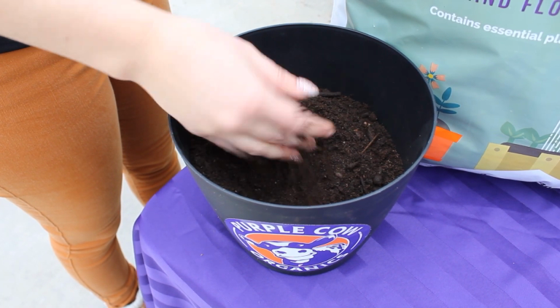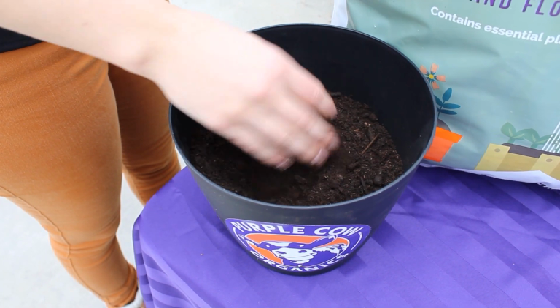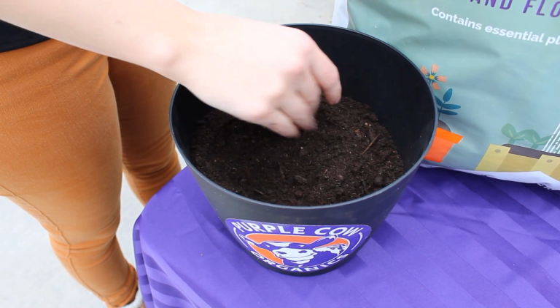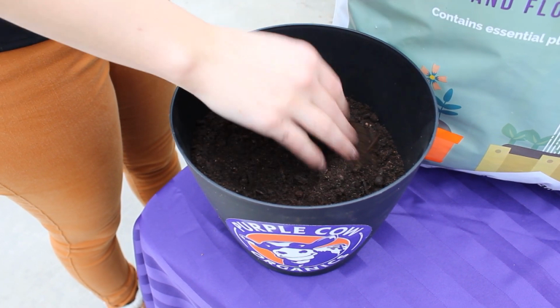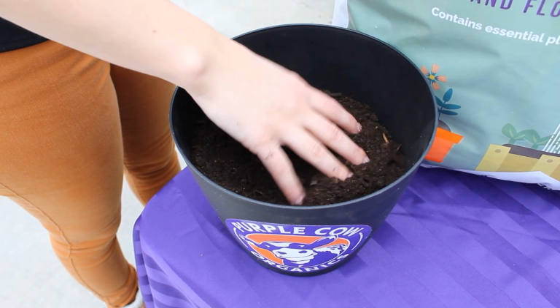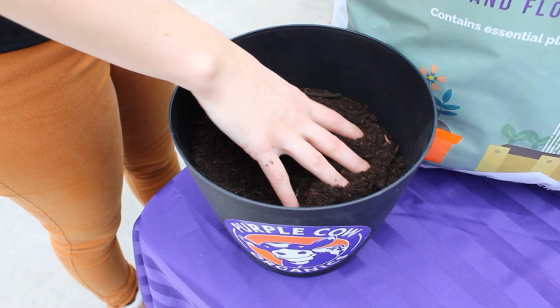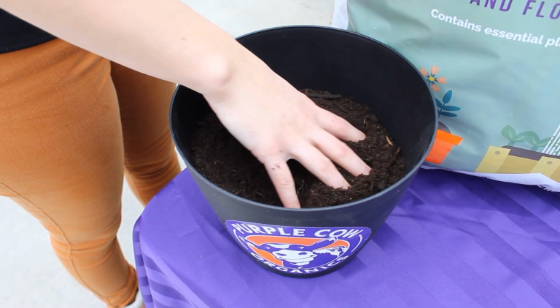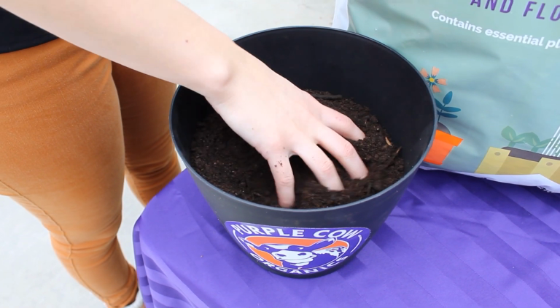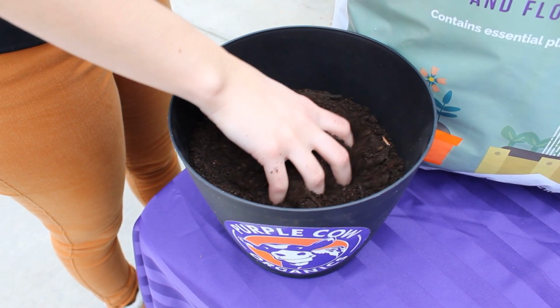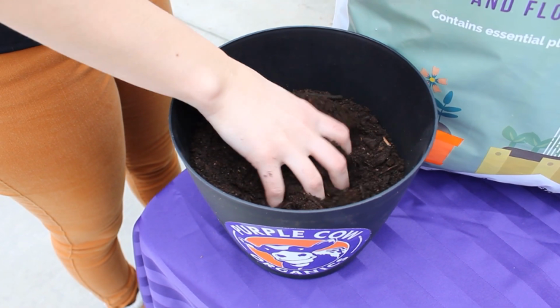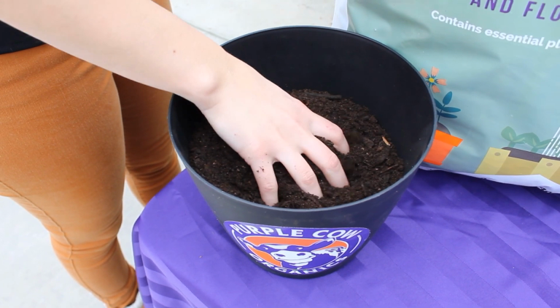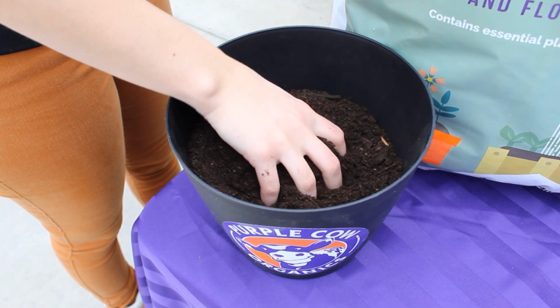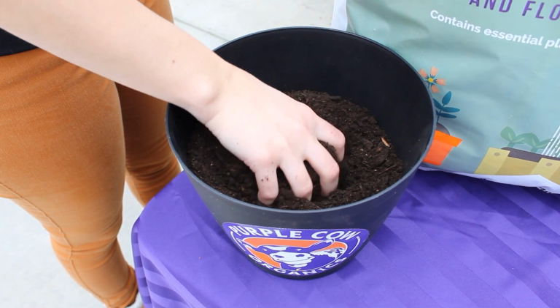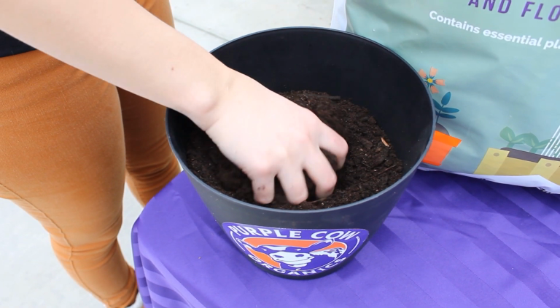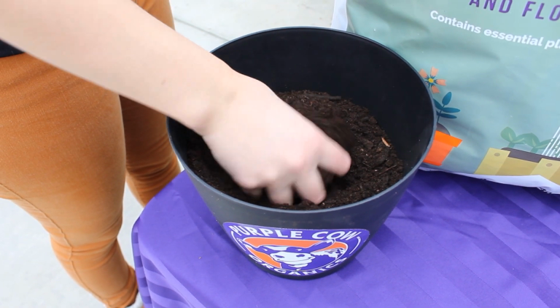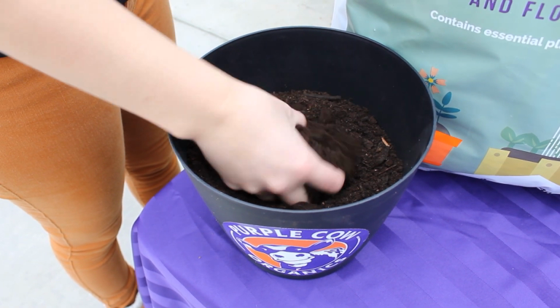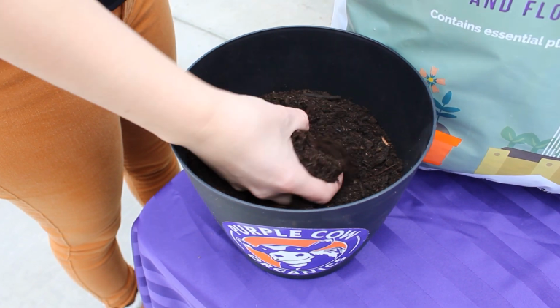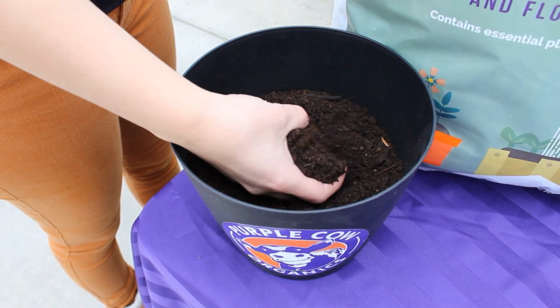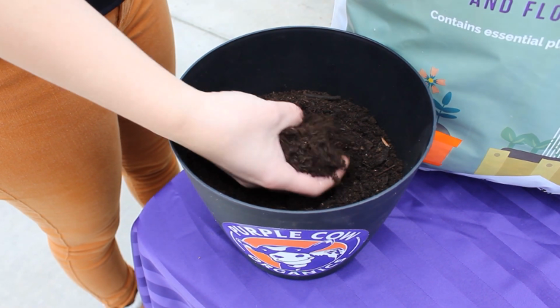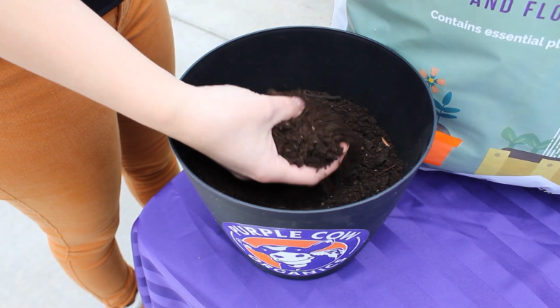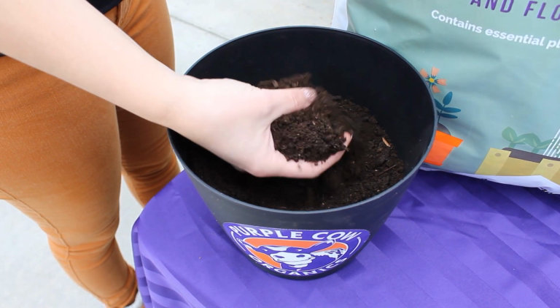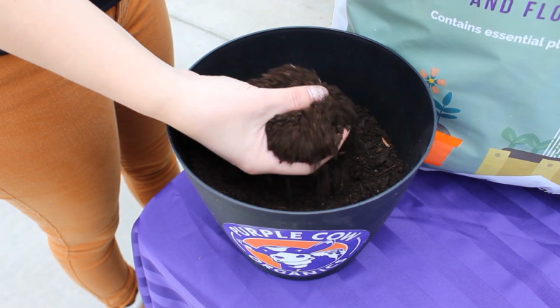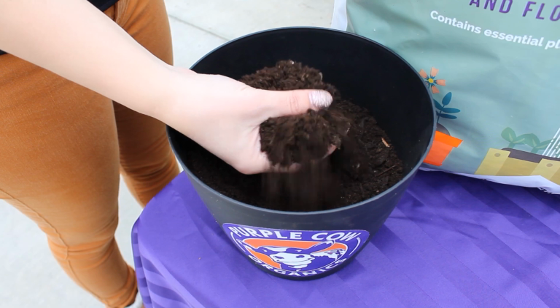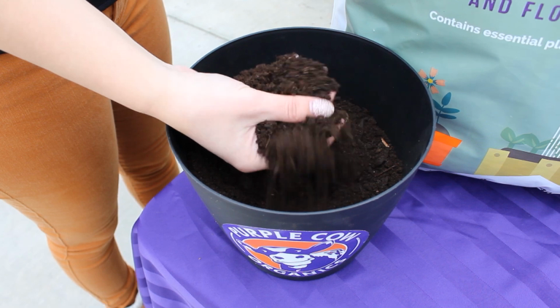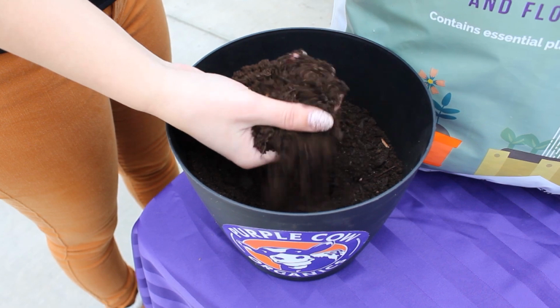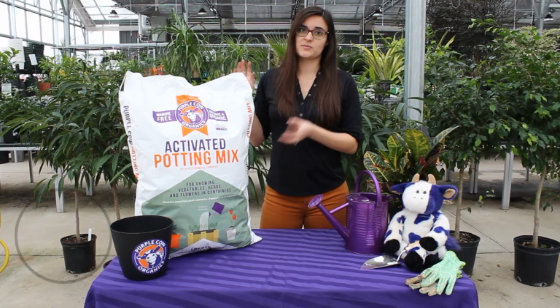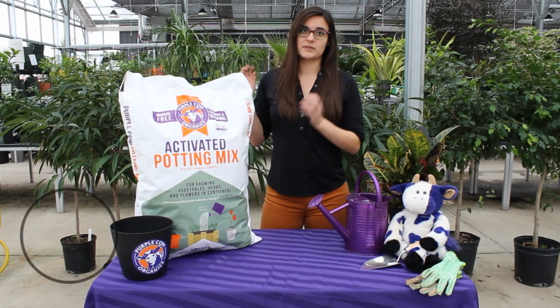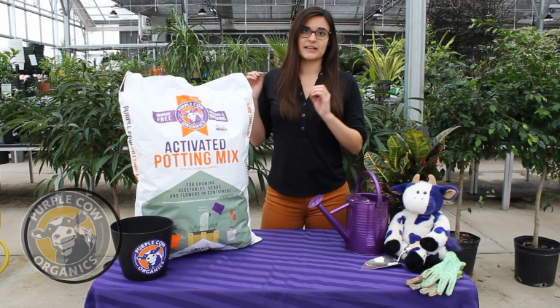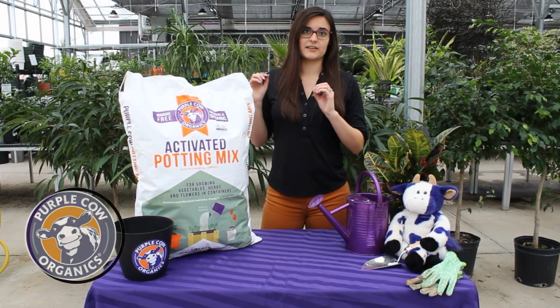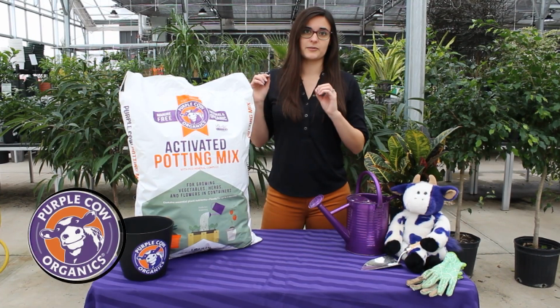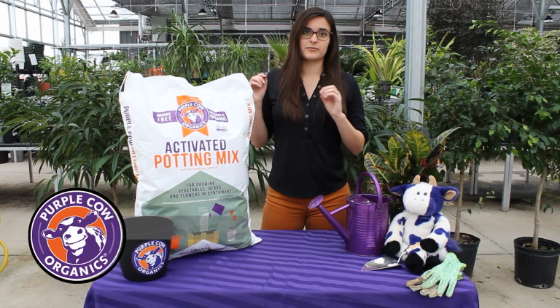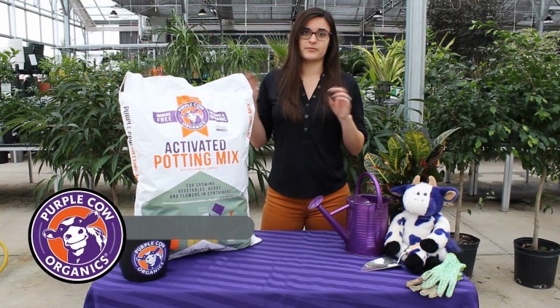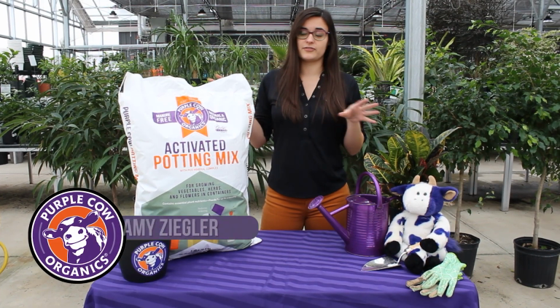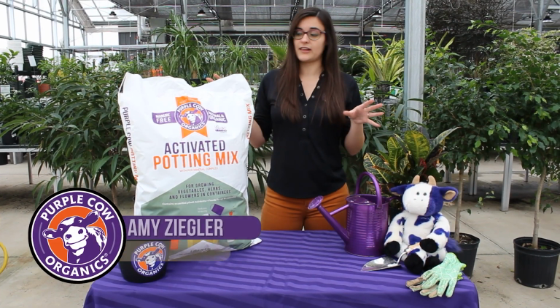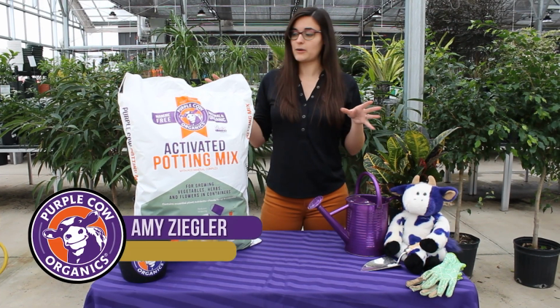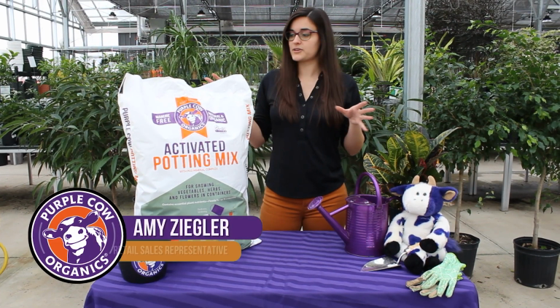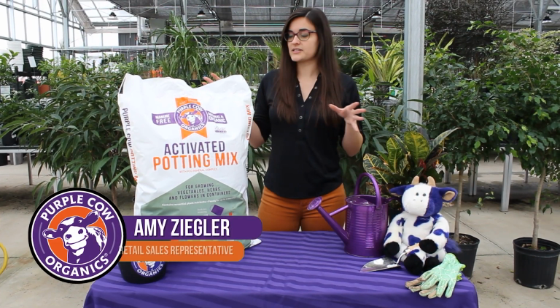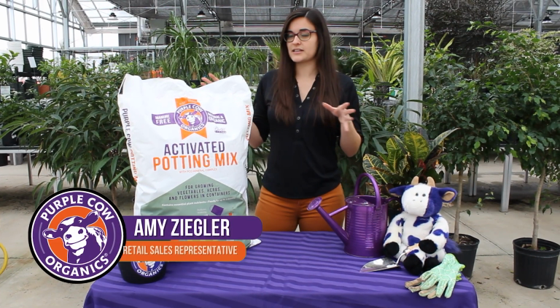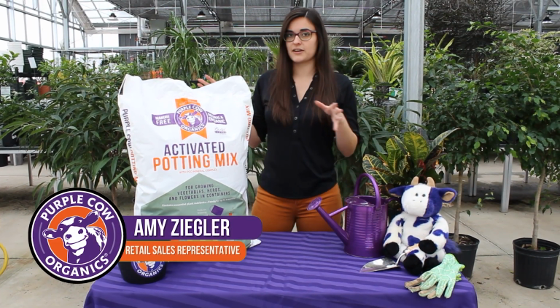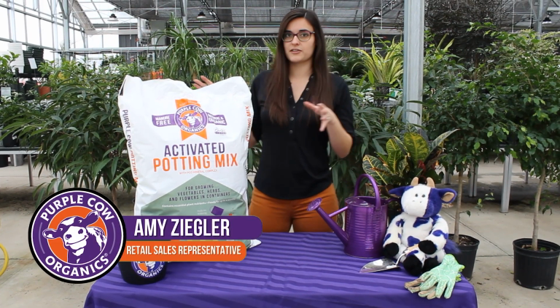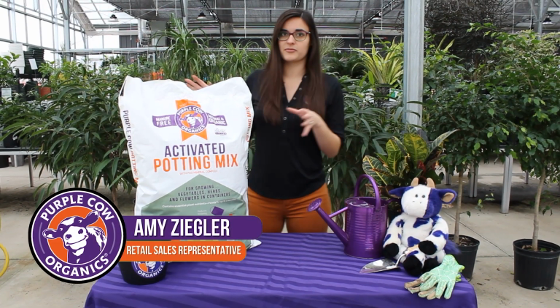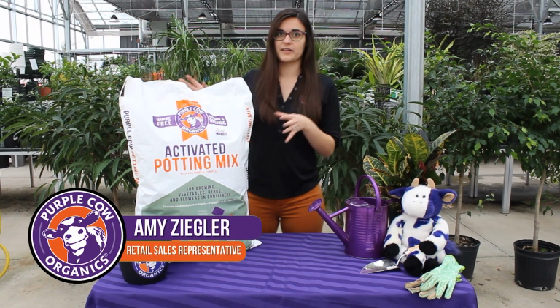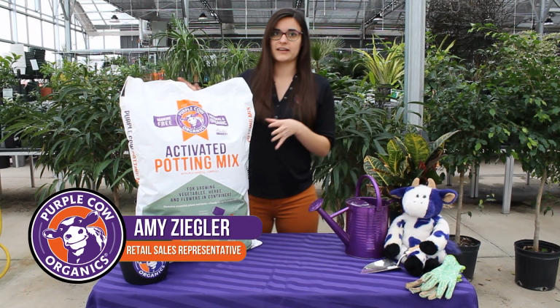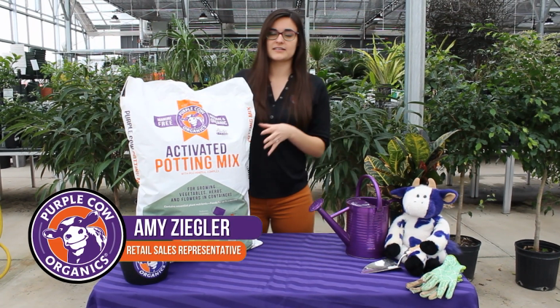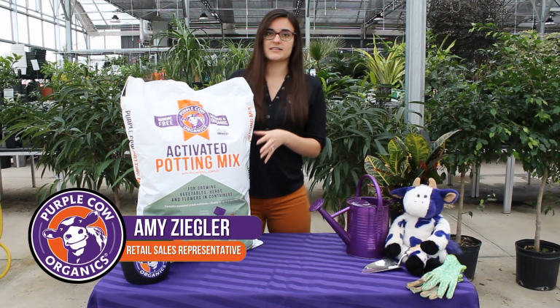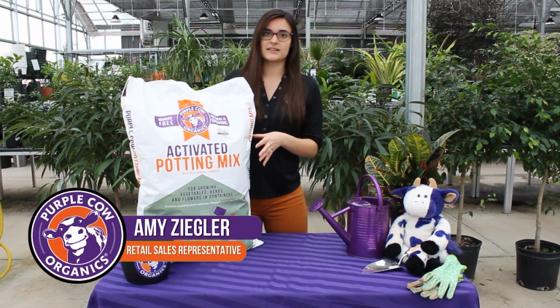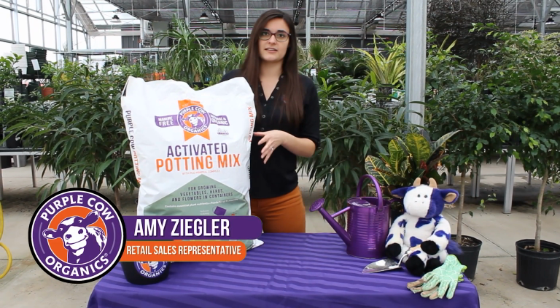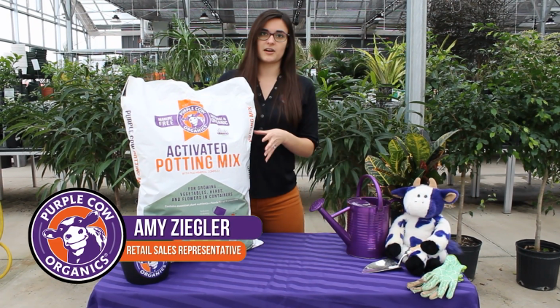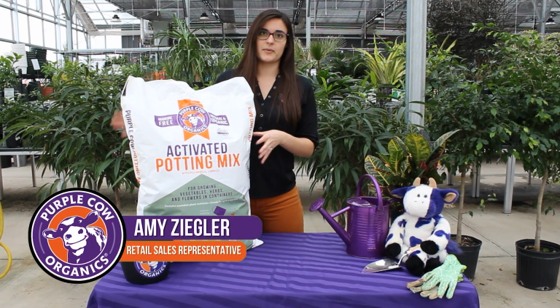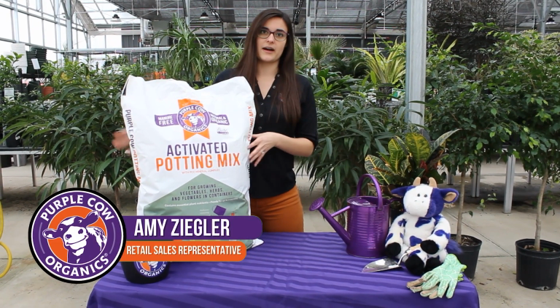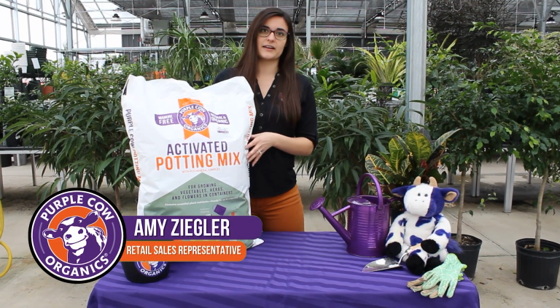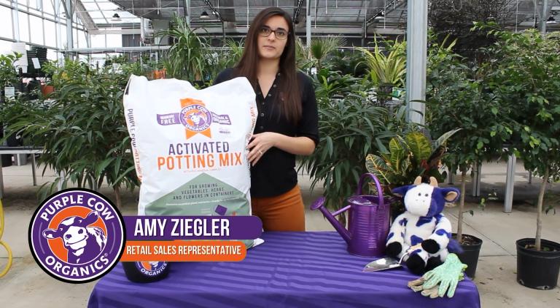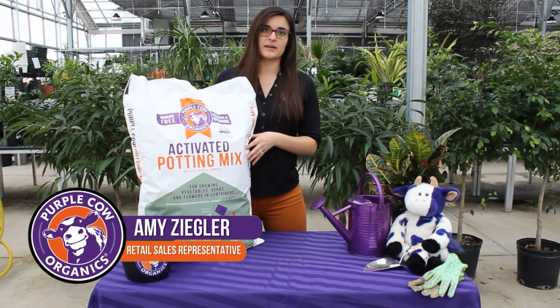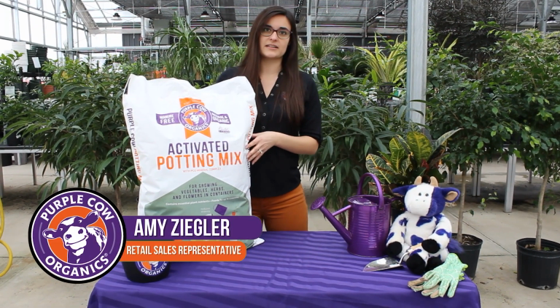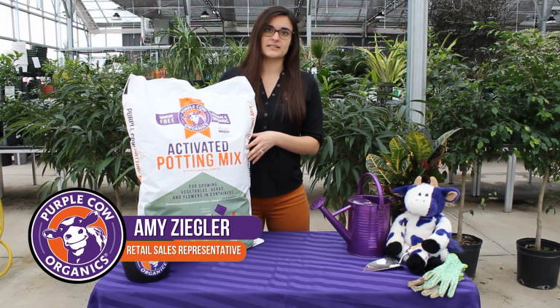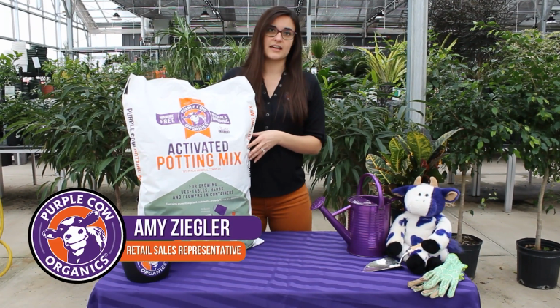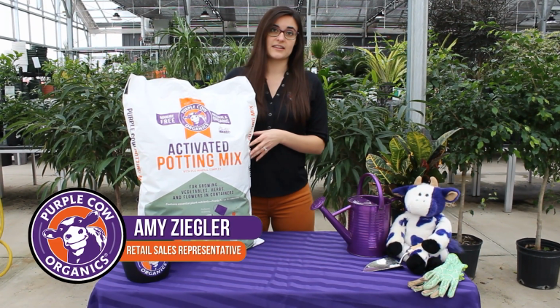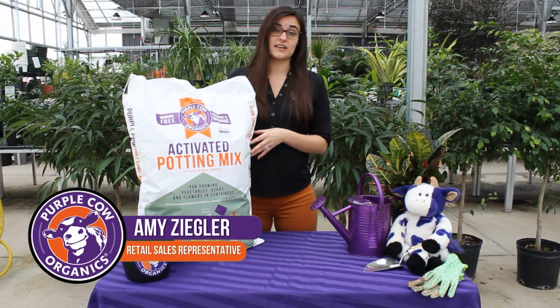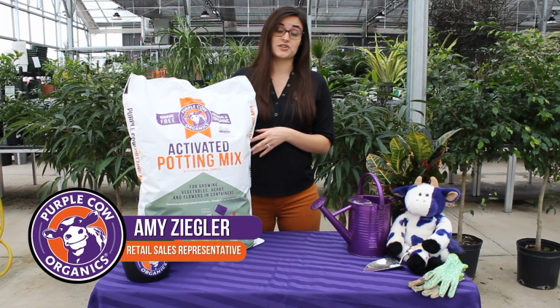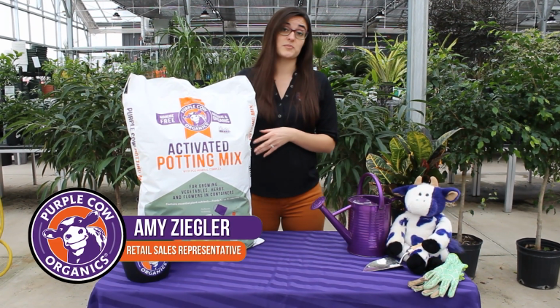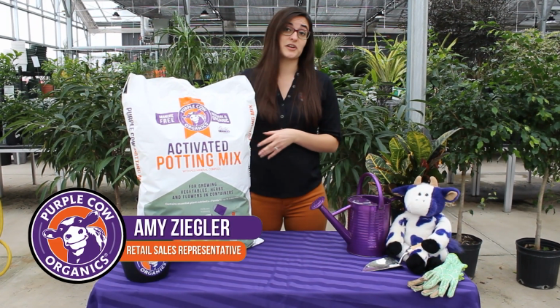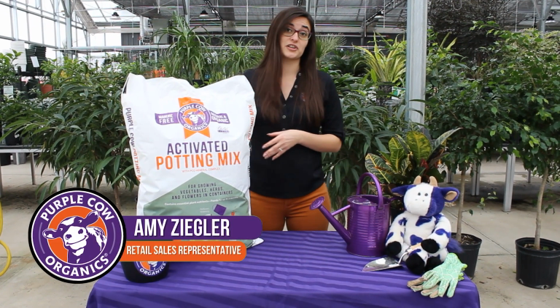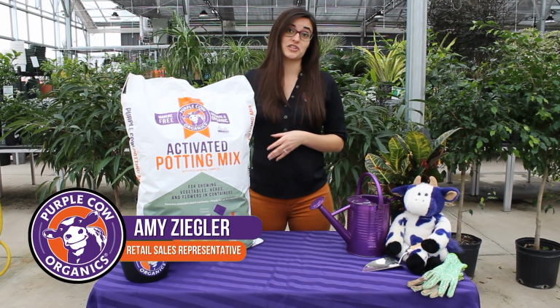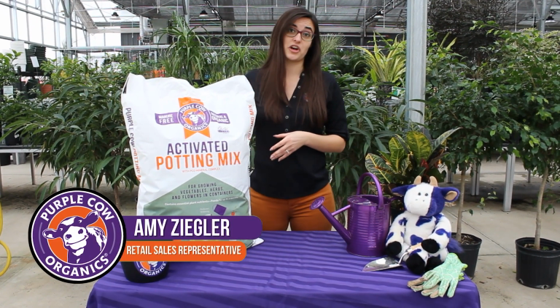So it's extremely easy to use. Just plant your flowers and decorative plants in our potting mix, and they should do well.